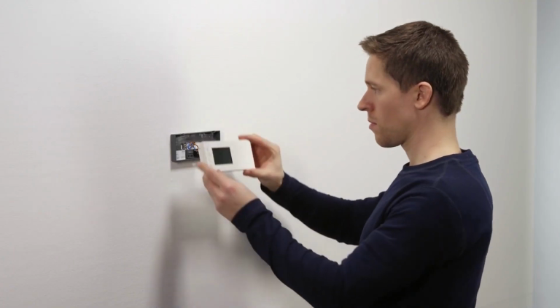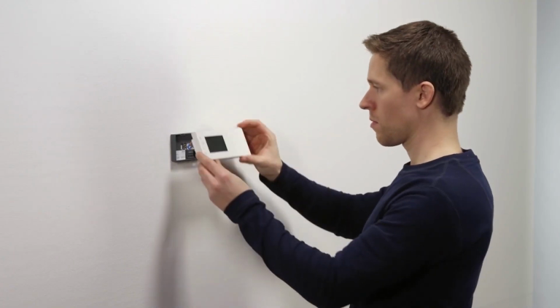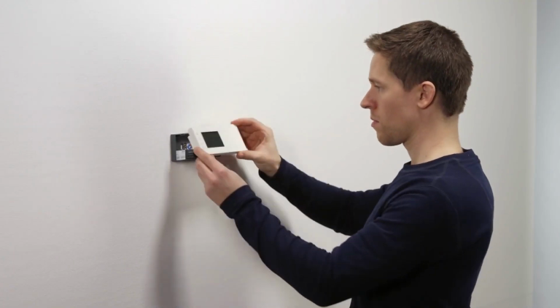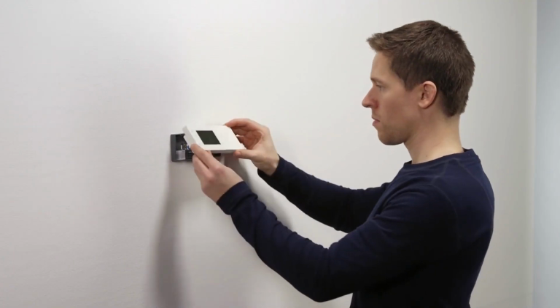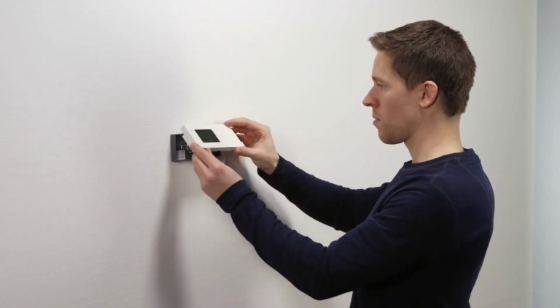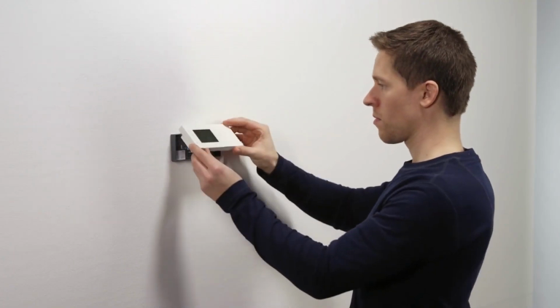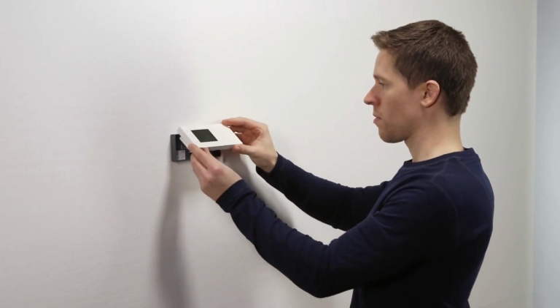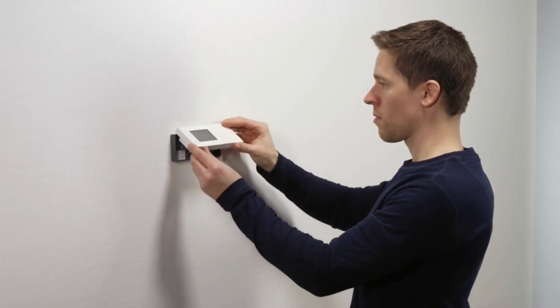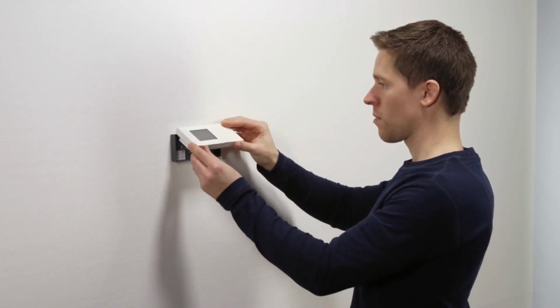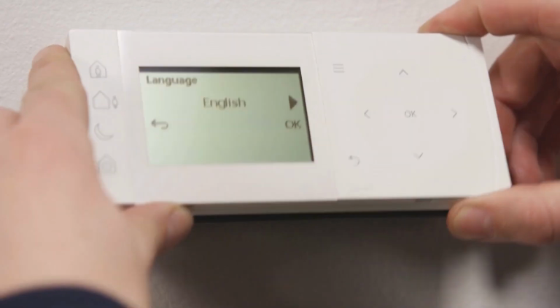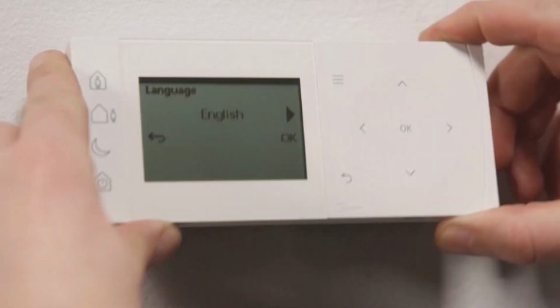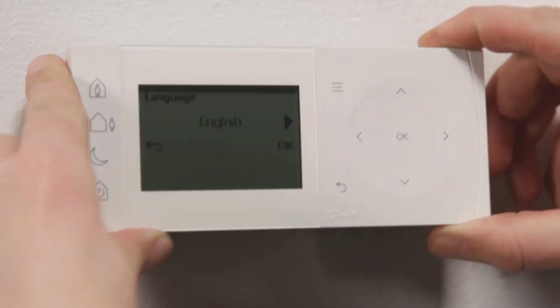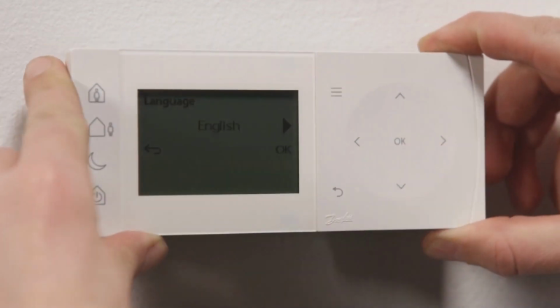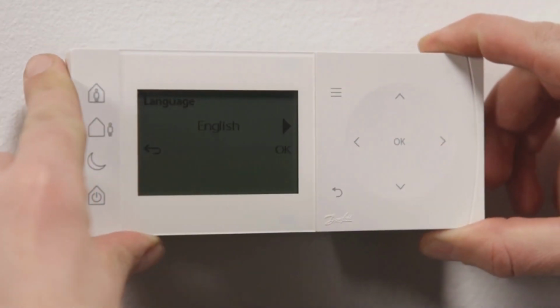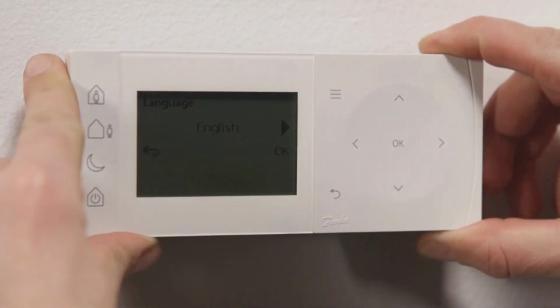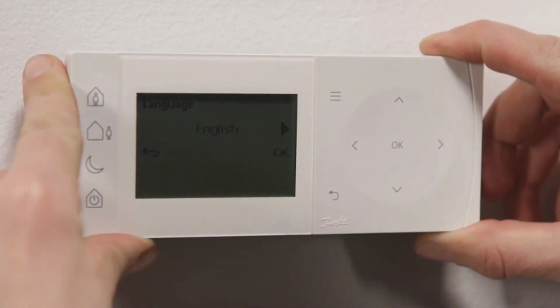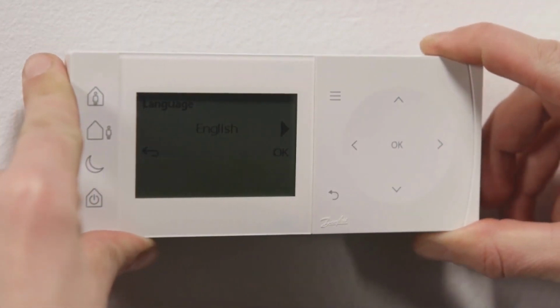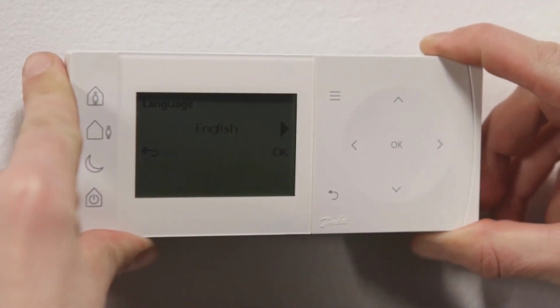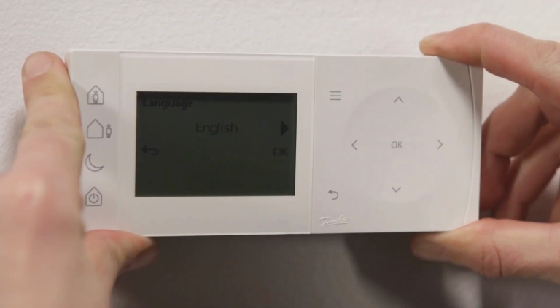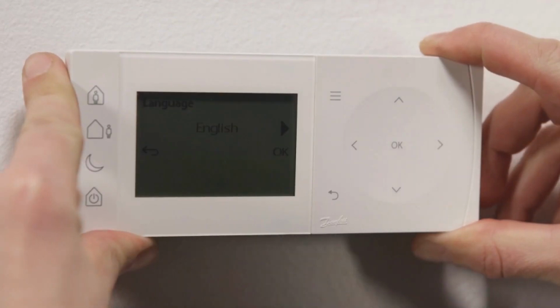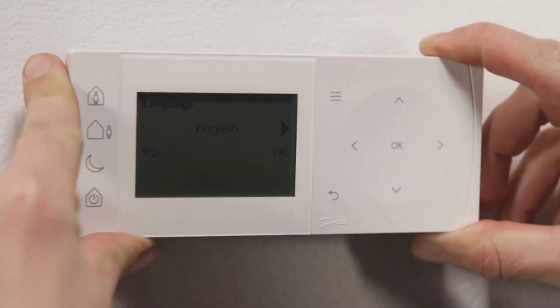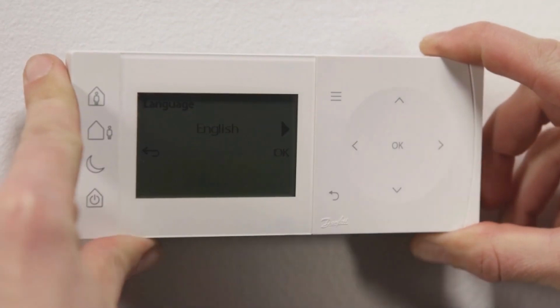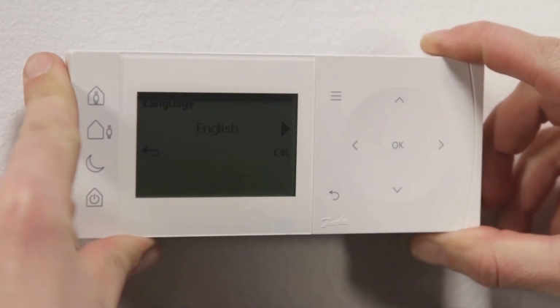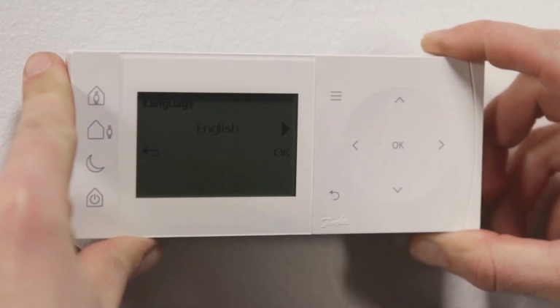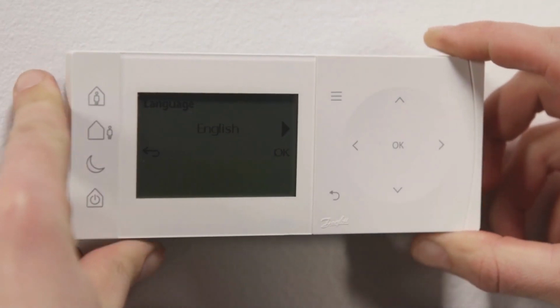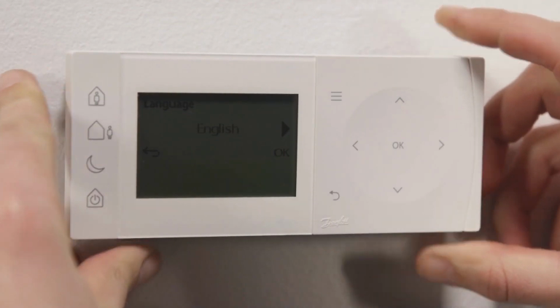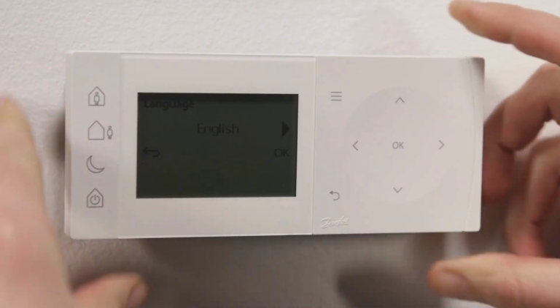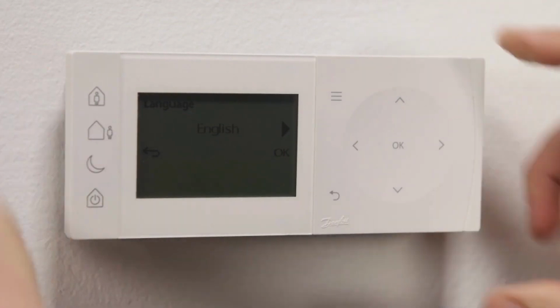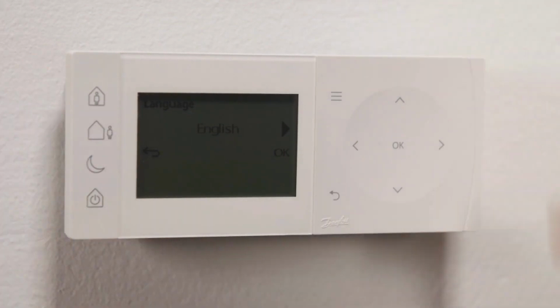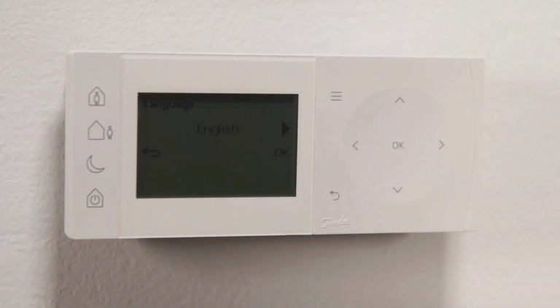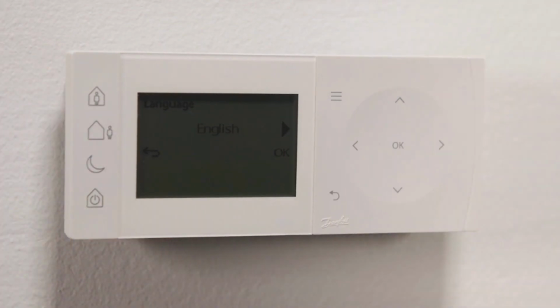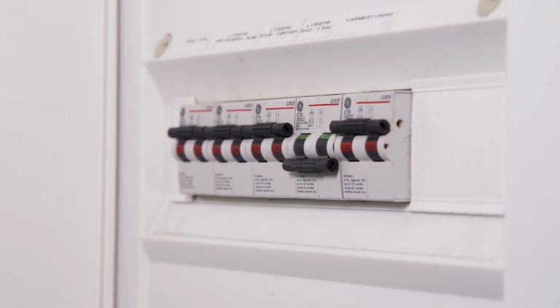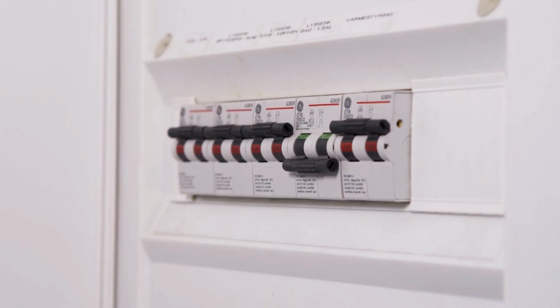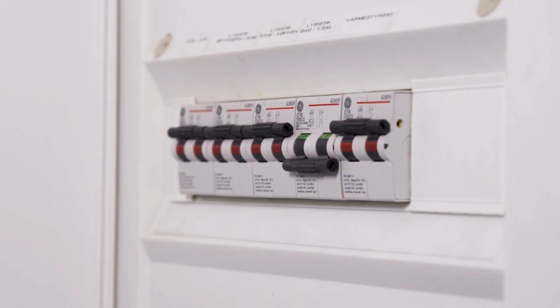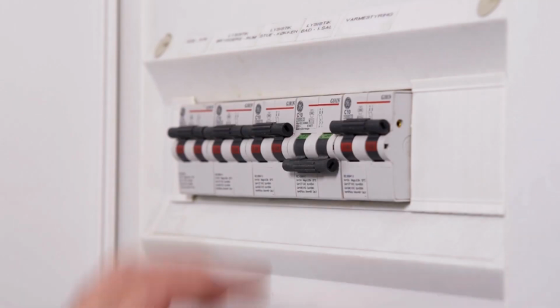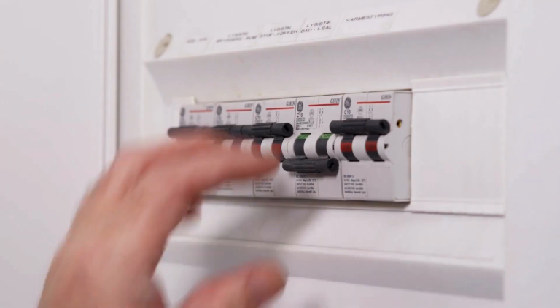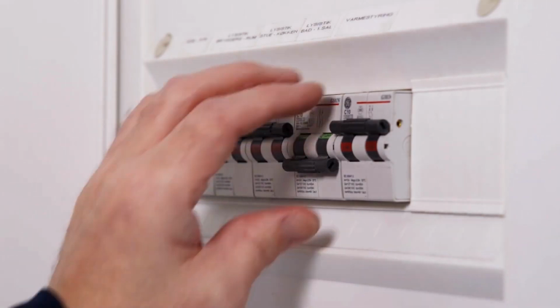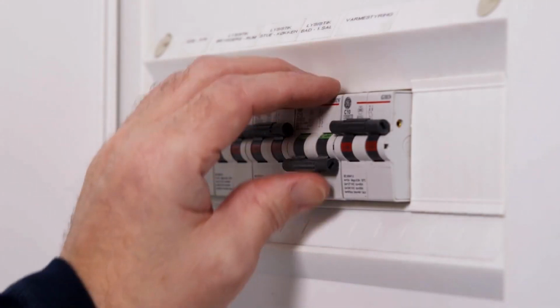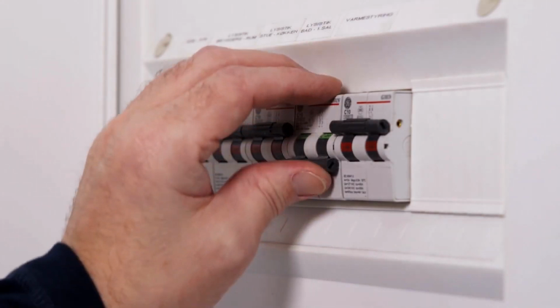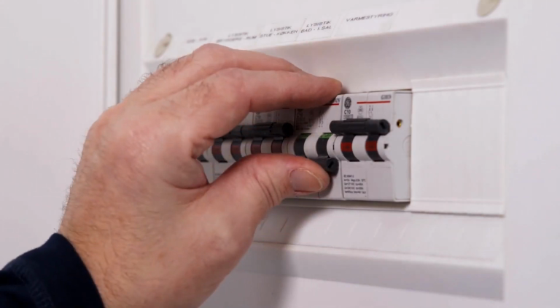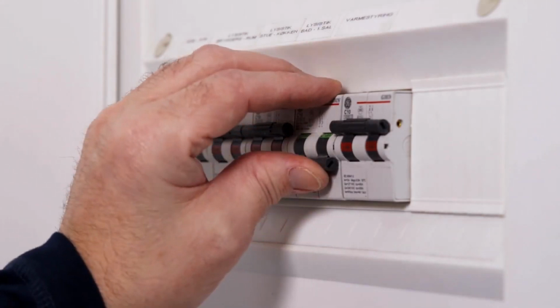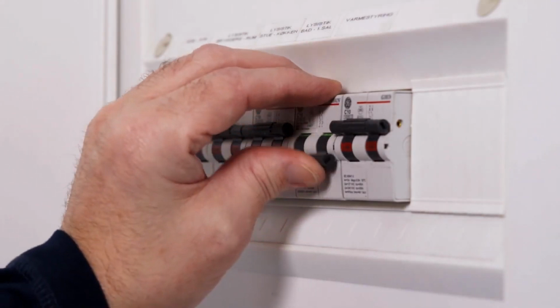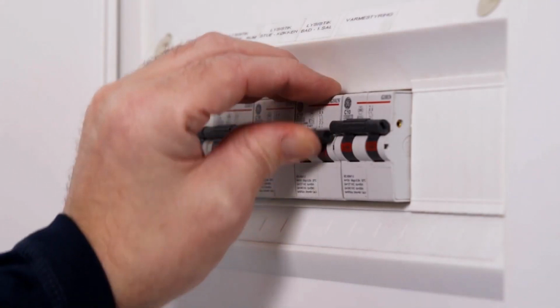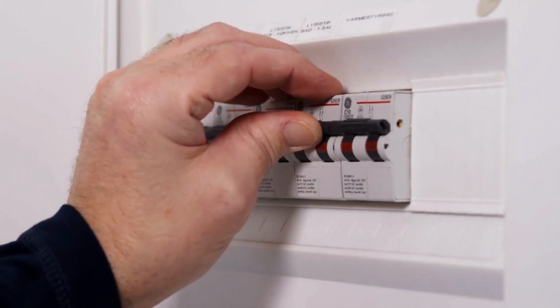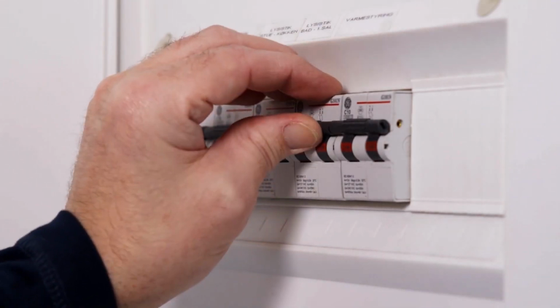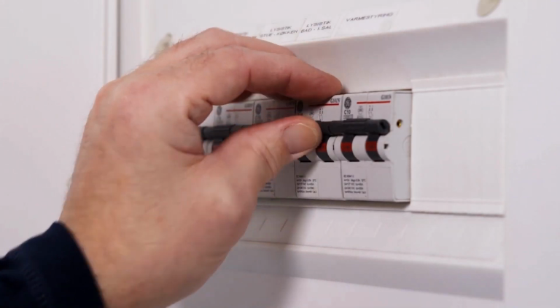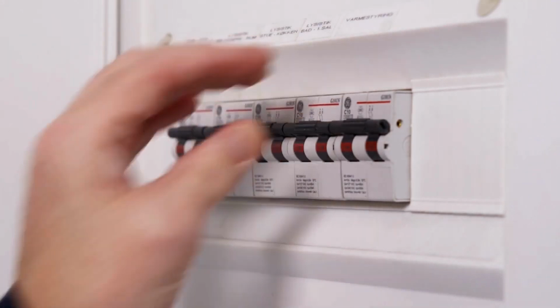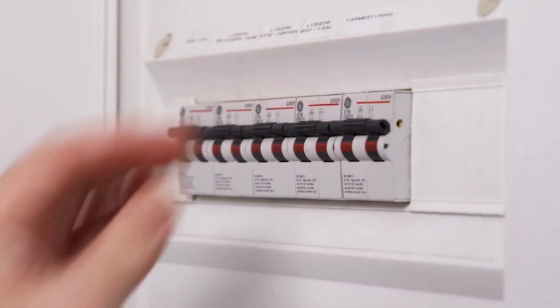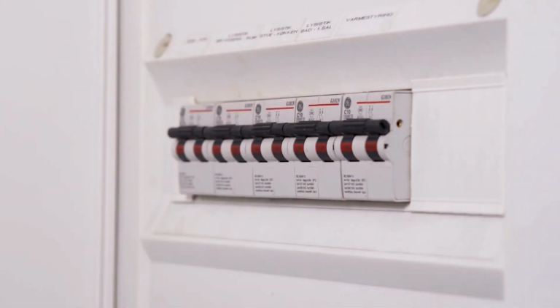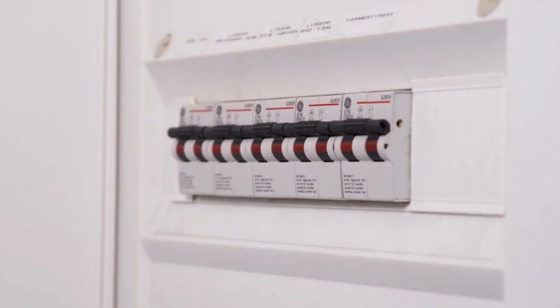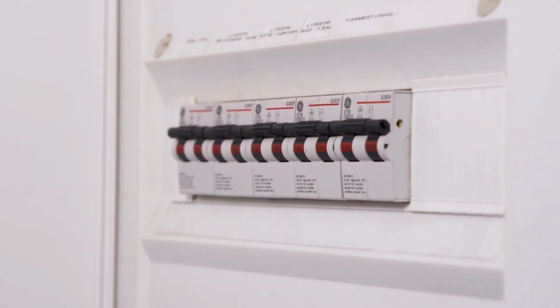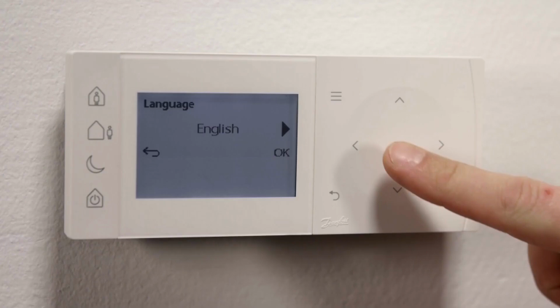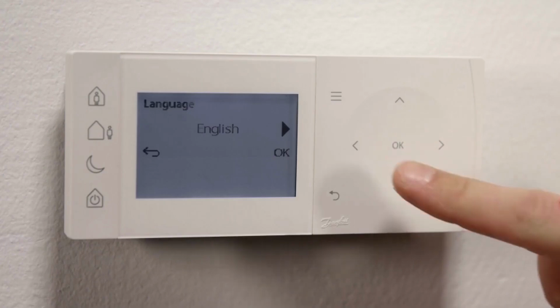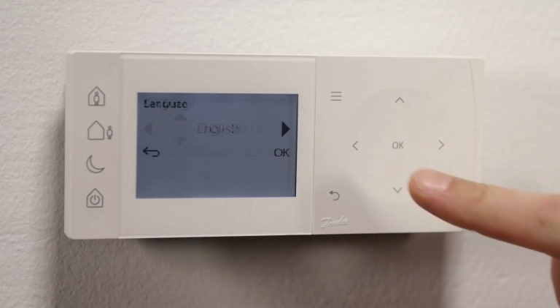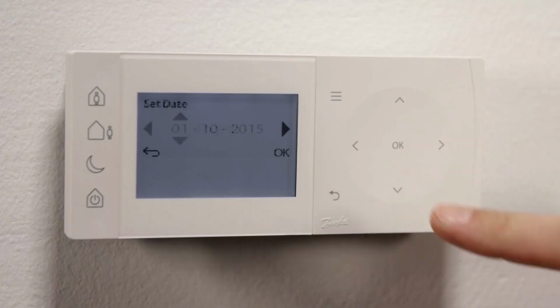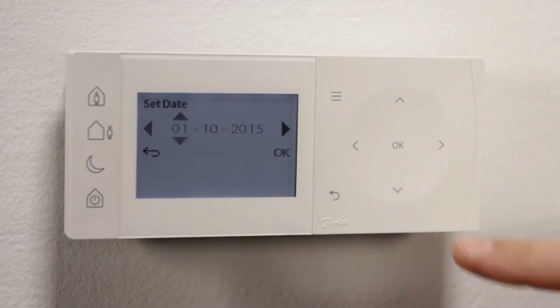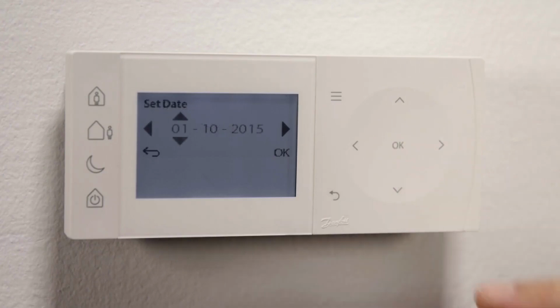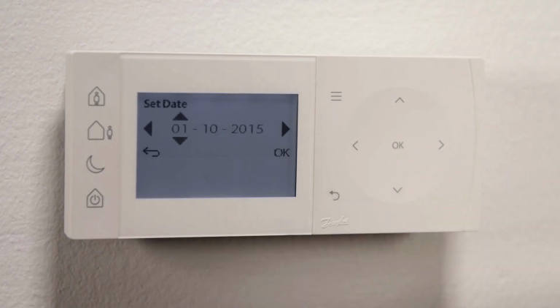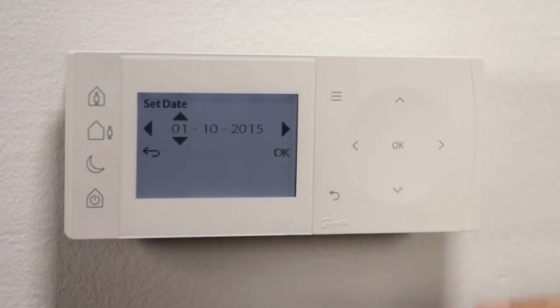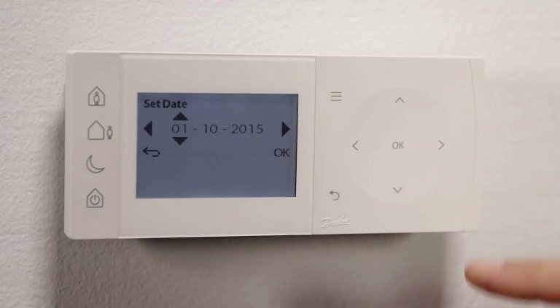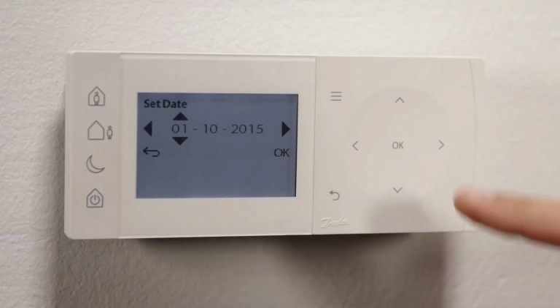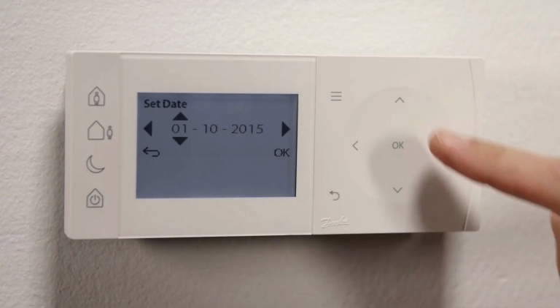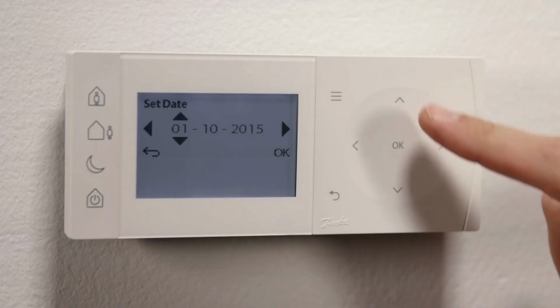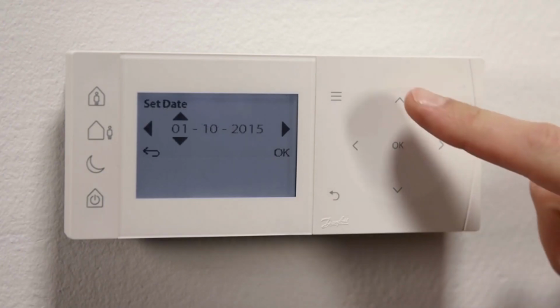Once installation is complete and power is switched on, the installer is guided through a short start-up routine.